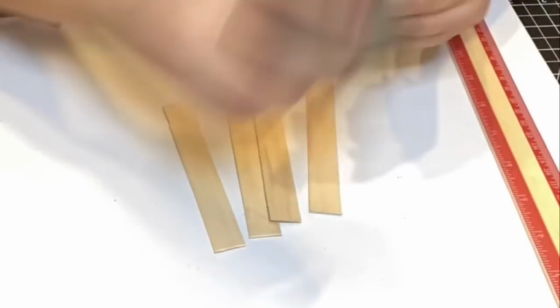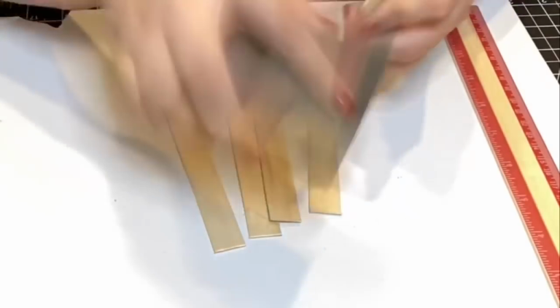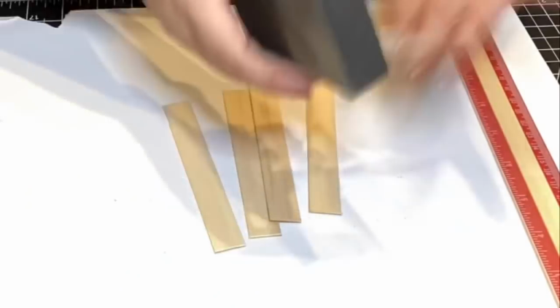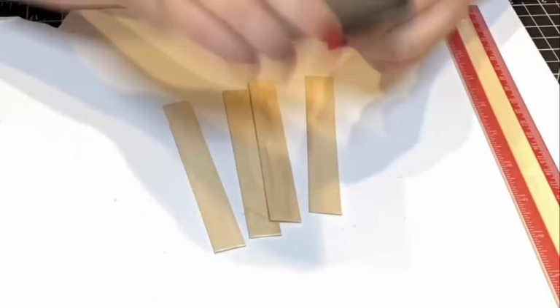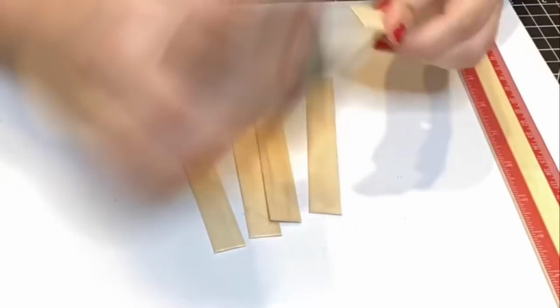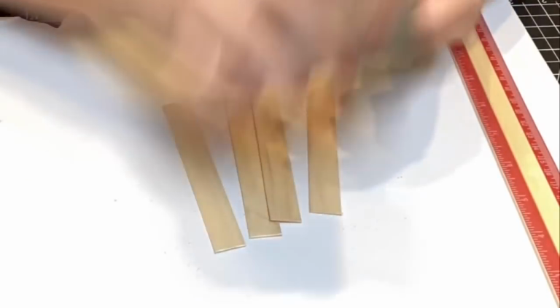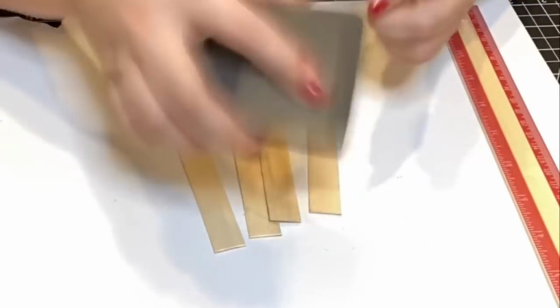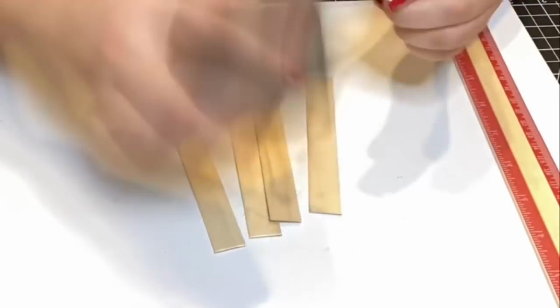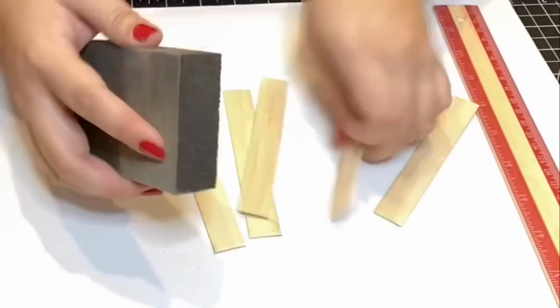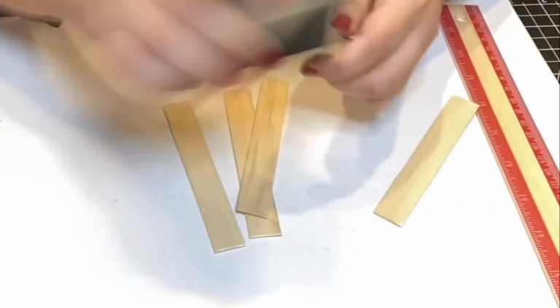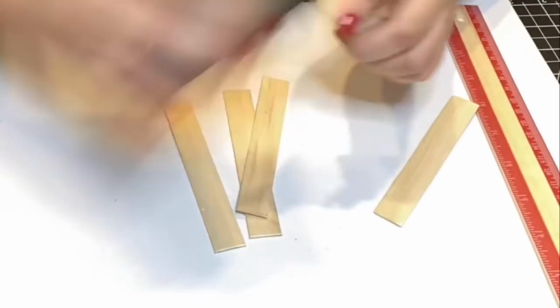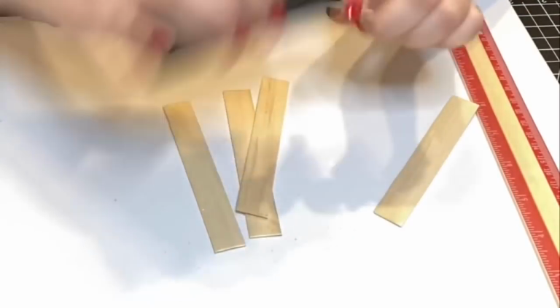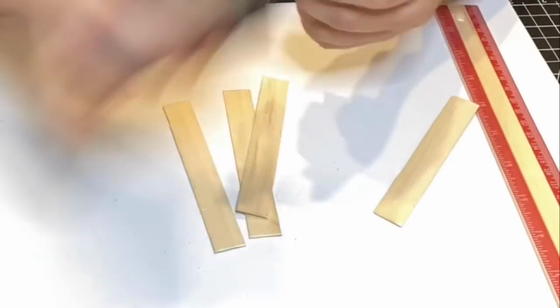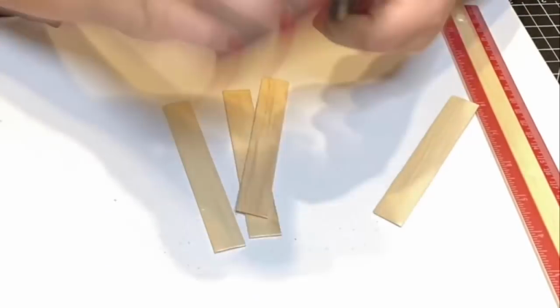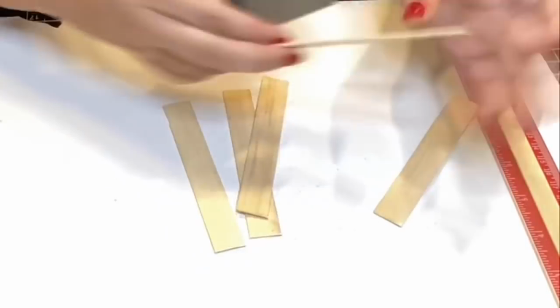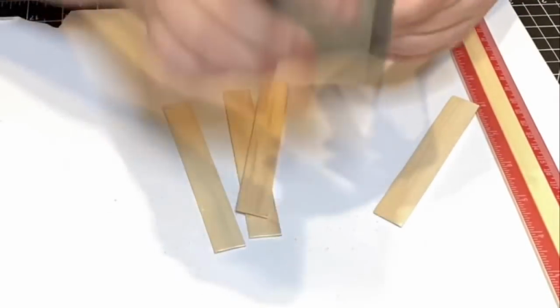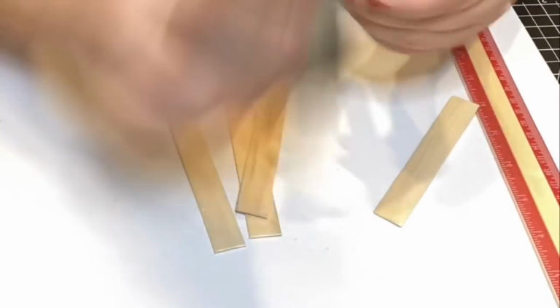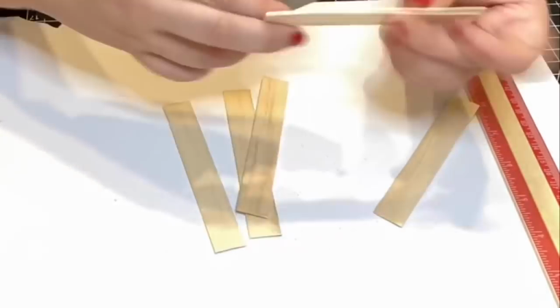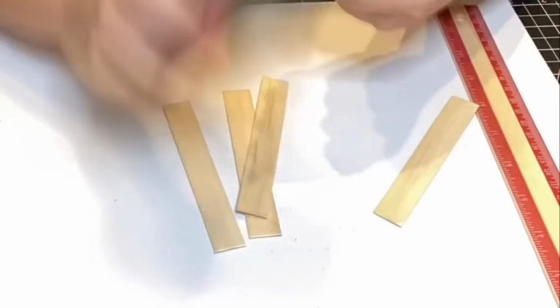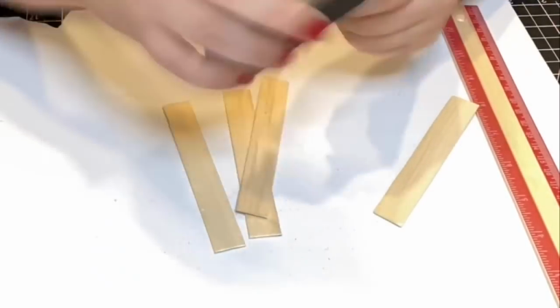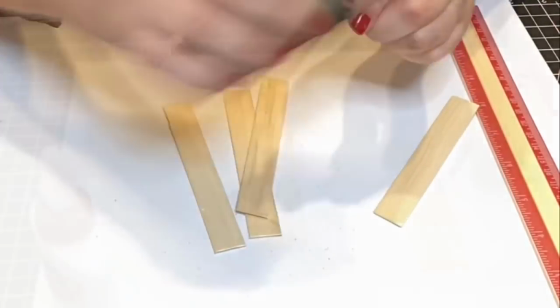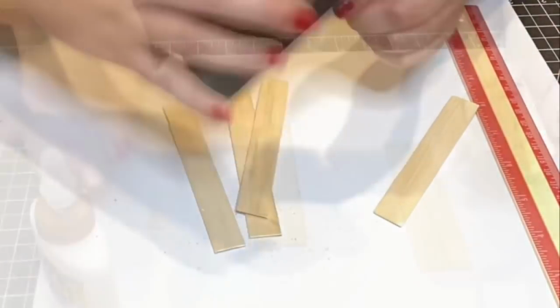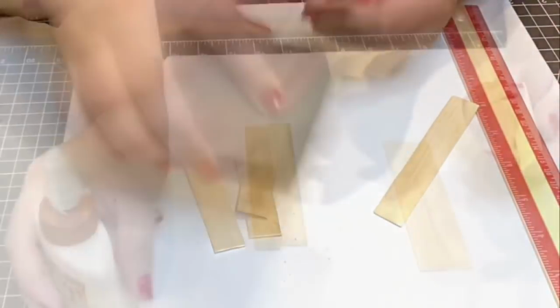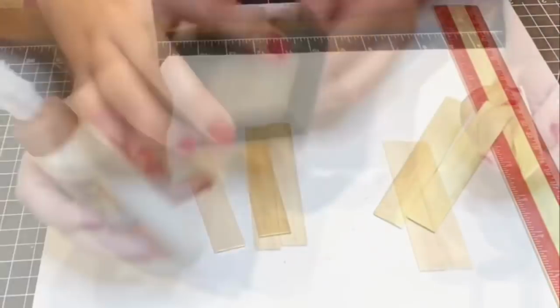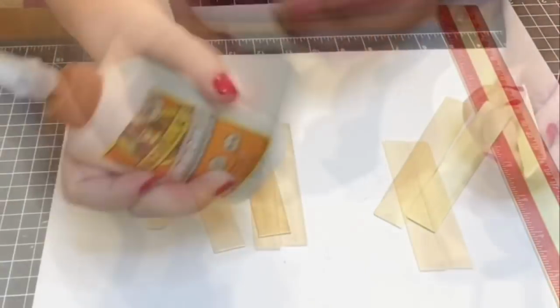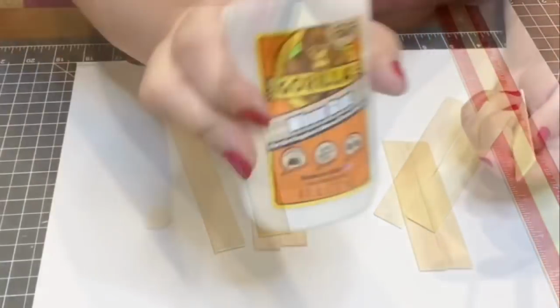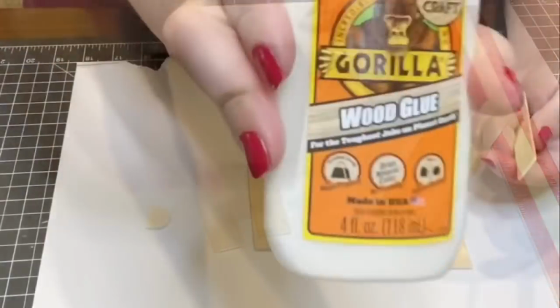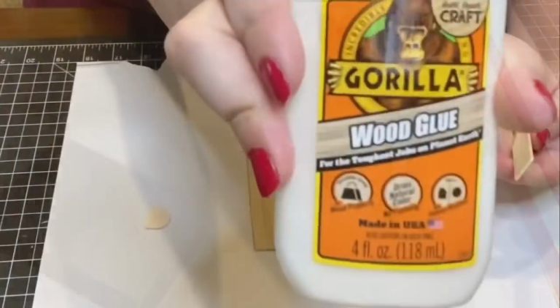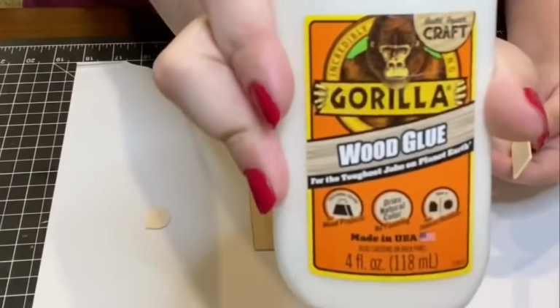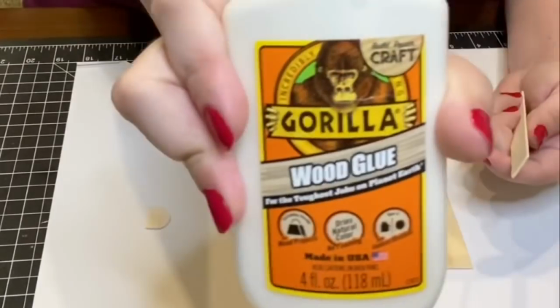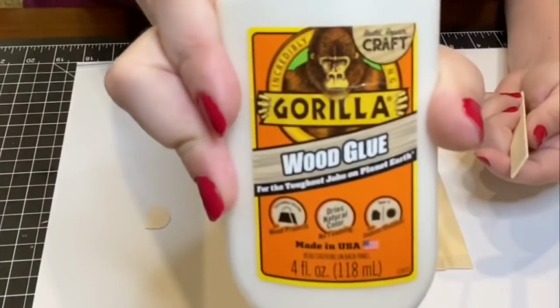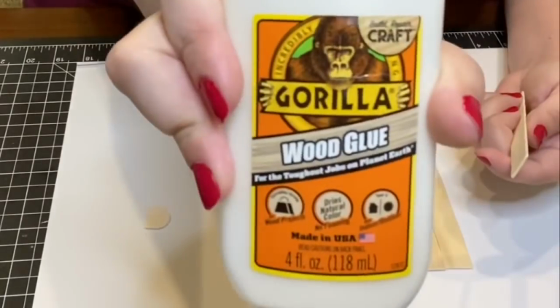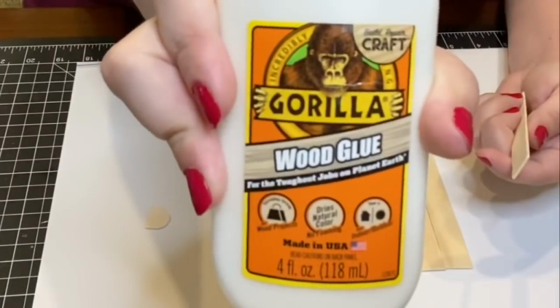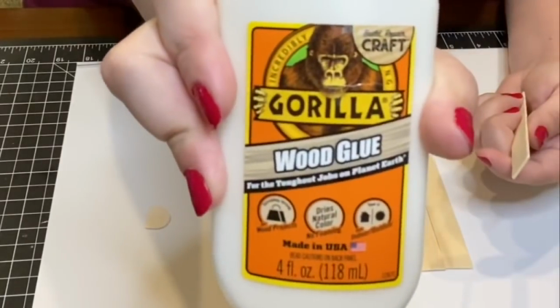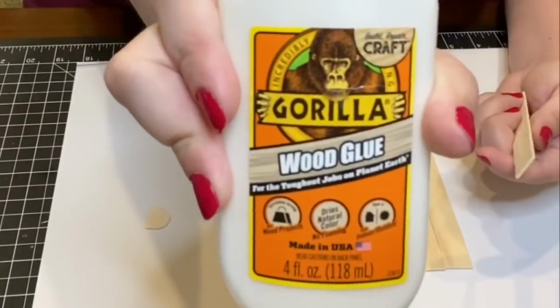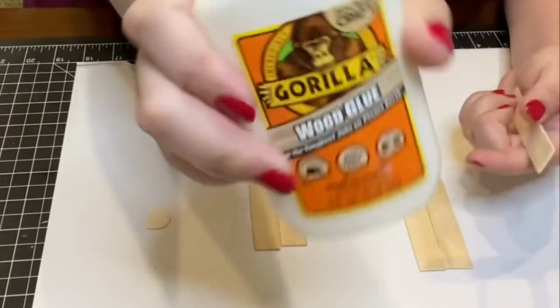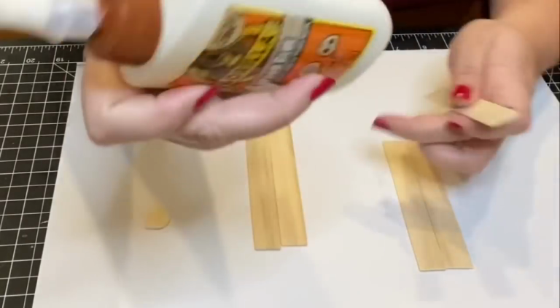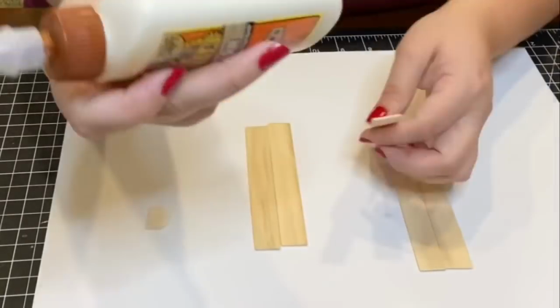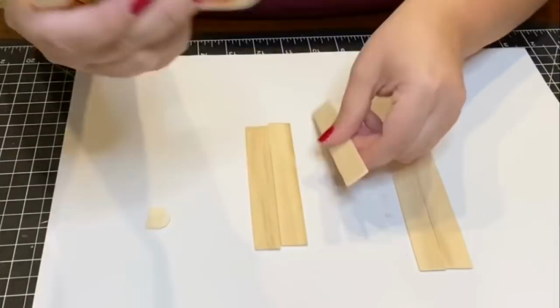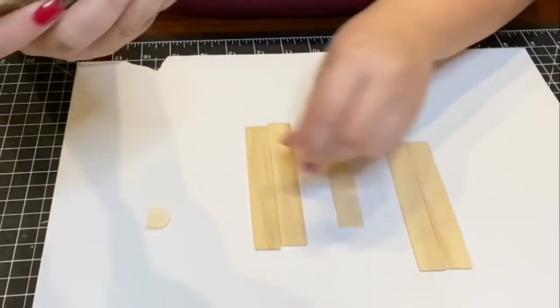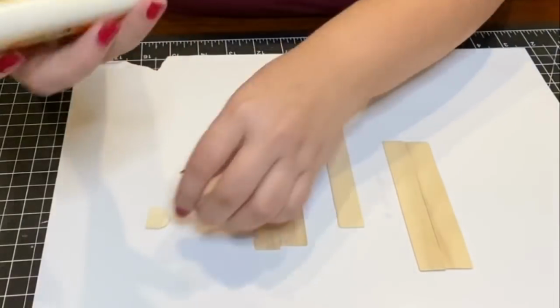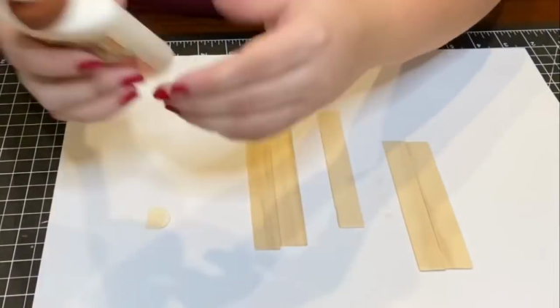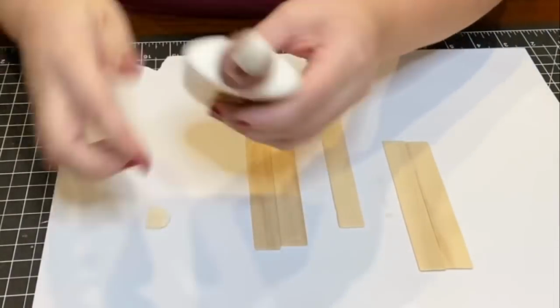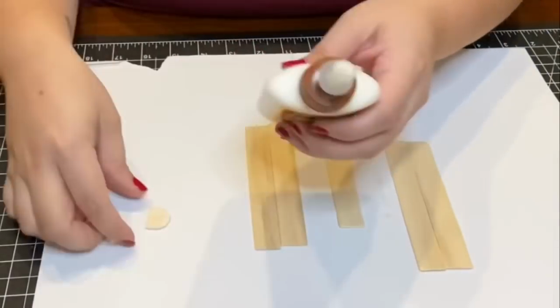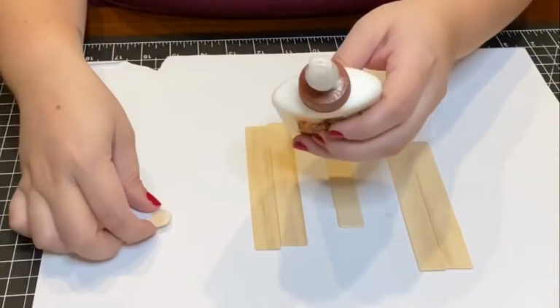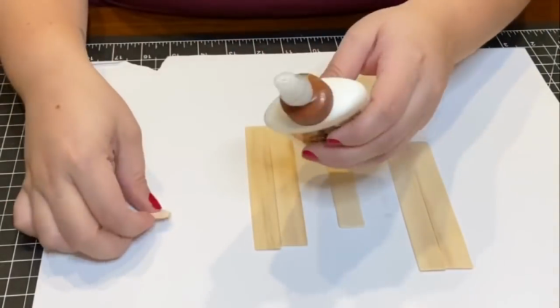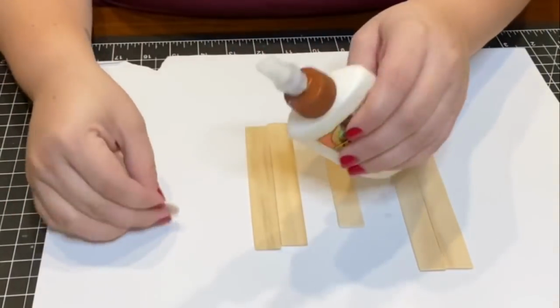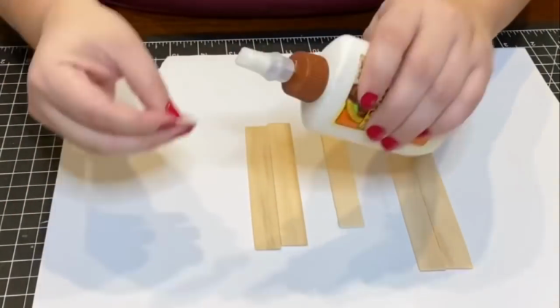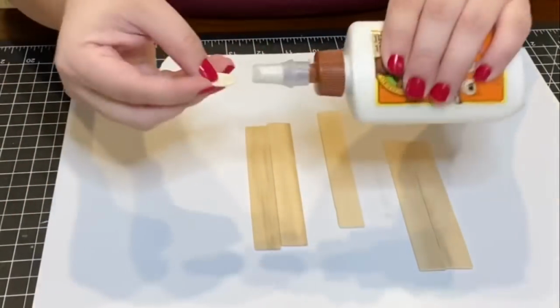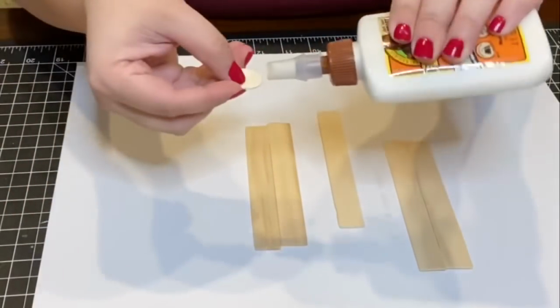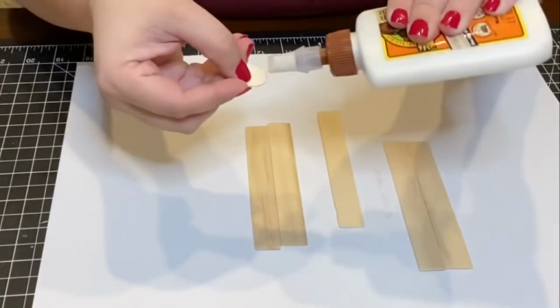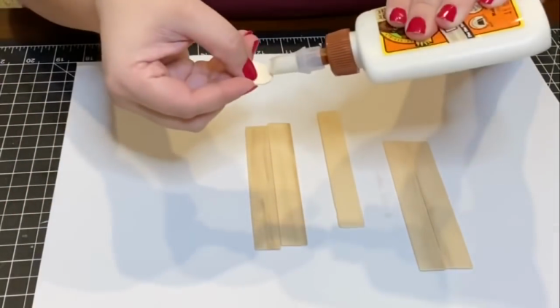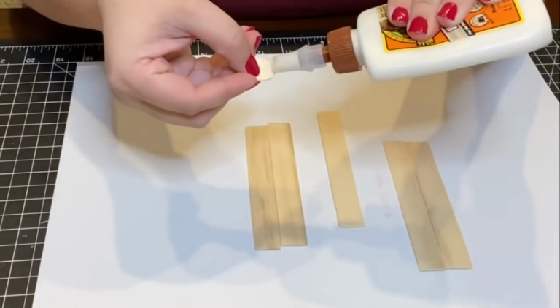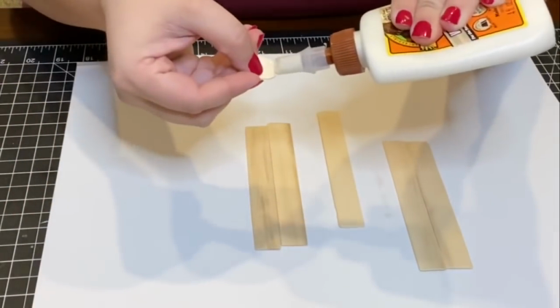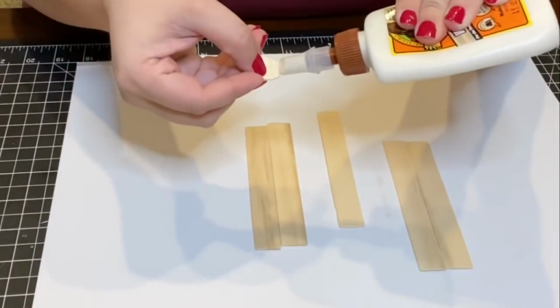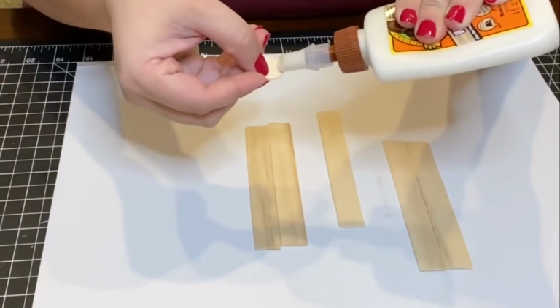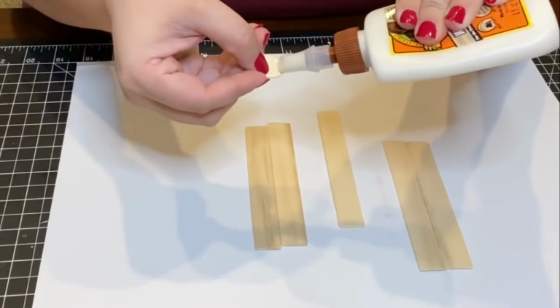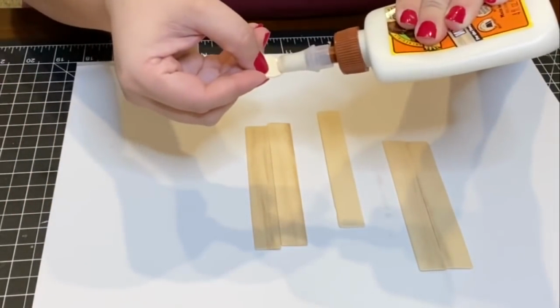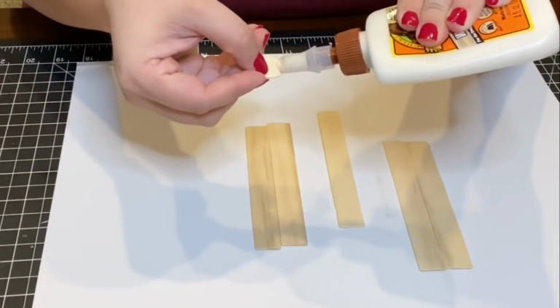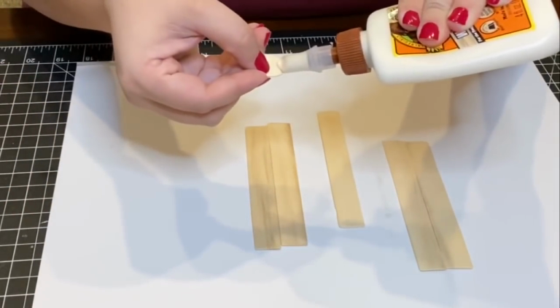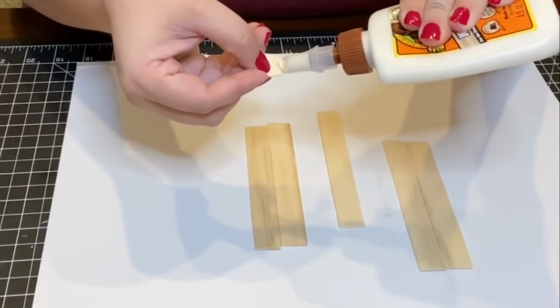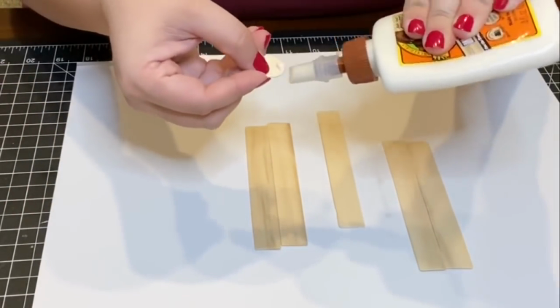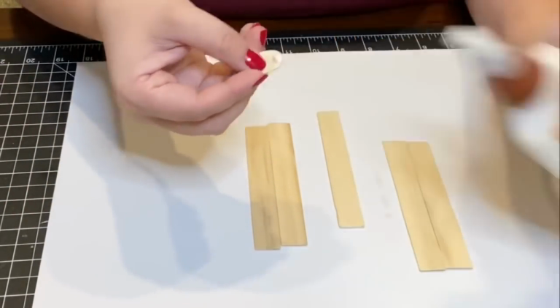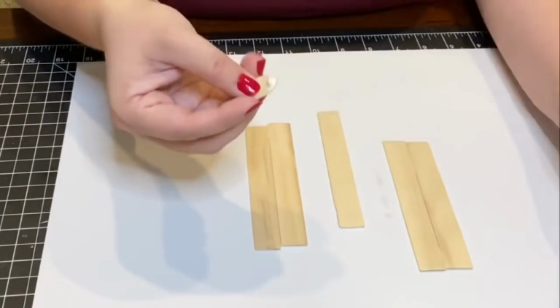I also sanded the edges down with a piece of sandpaper, and with Gorilla wood glue I glued the popsicle sticks together and left them to dry.